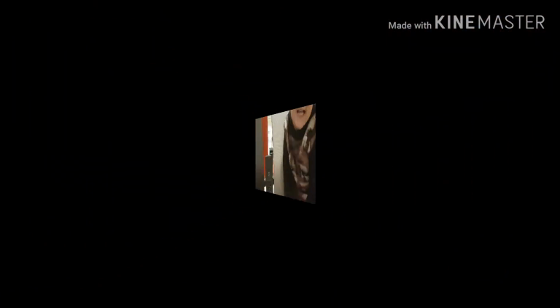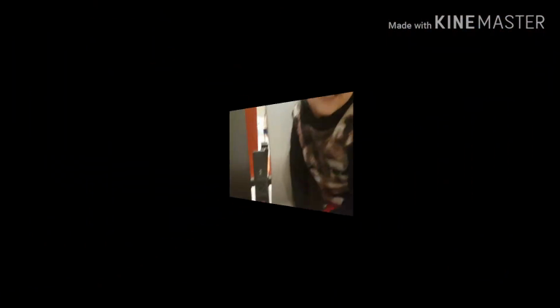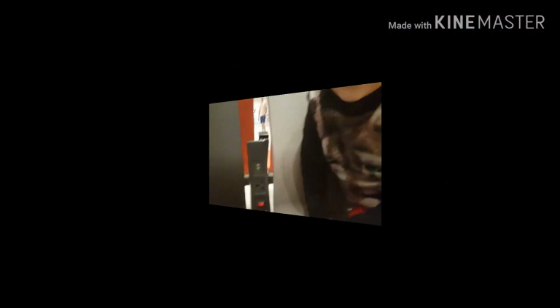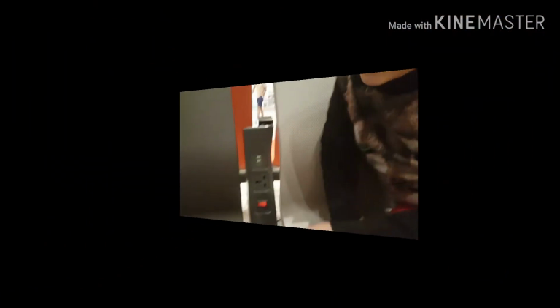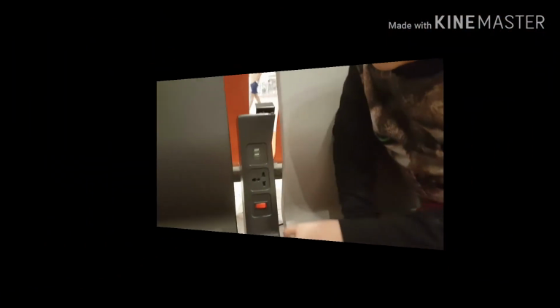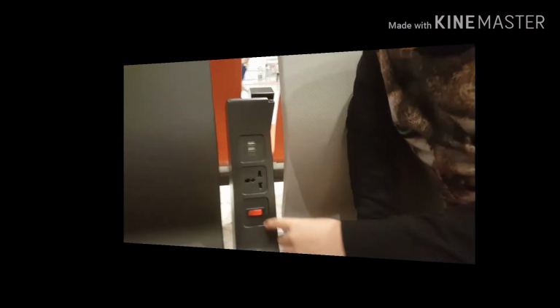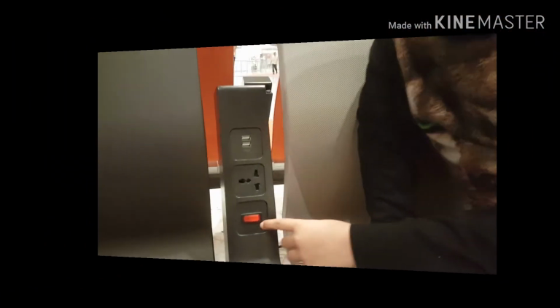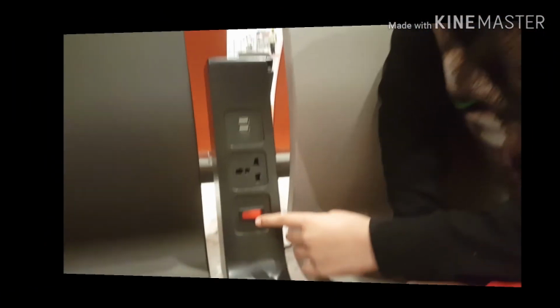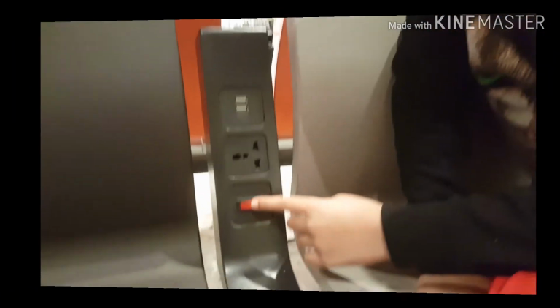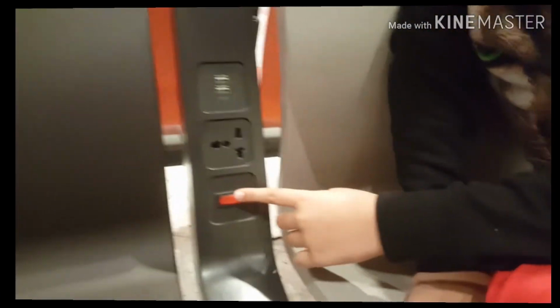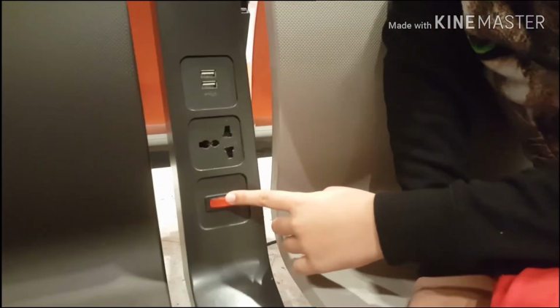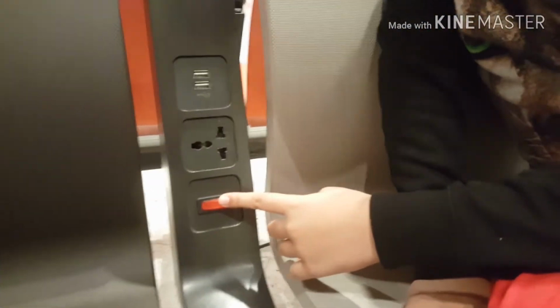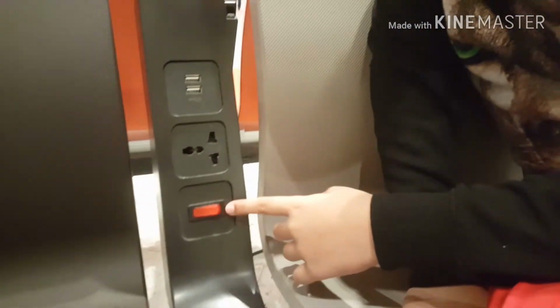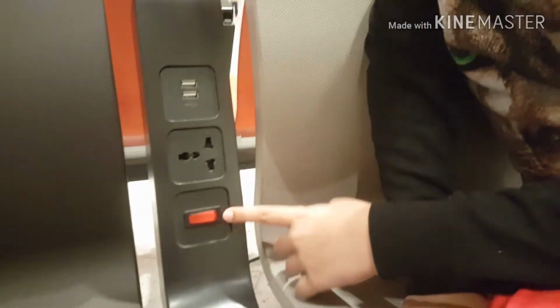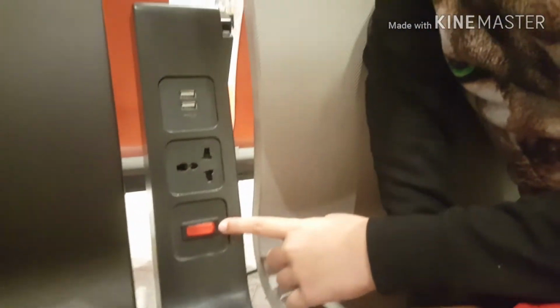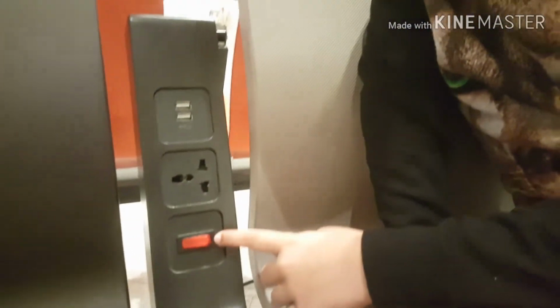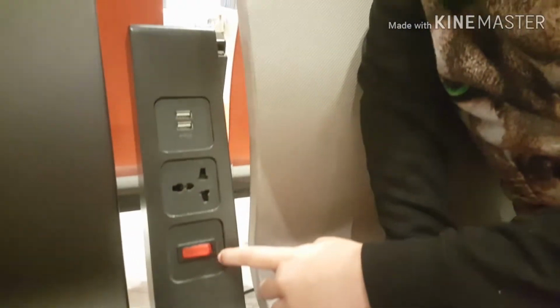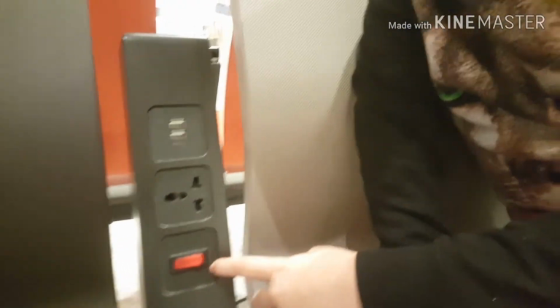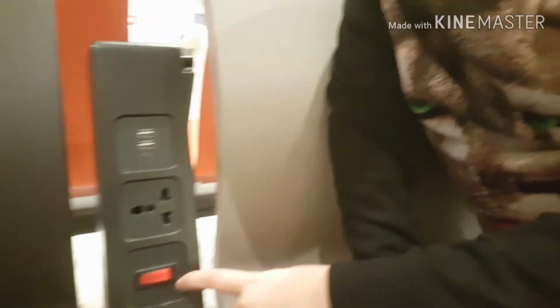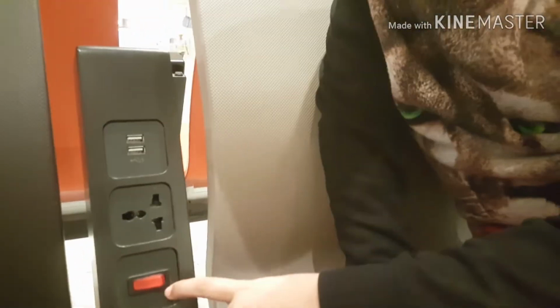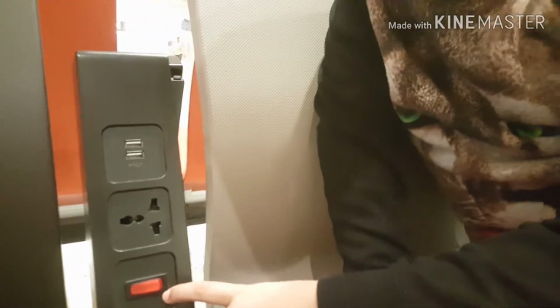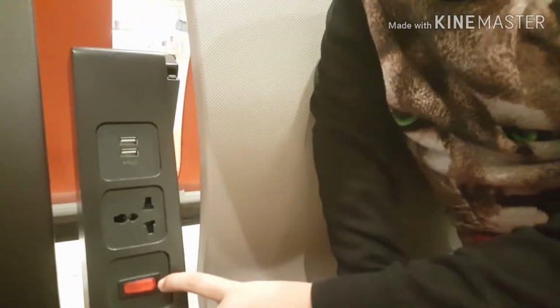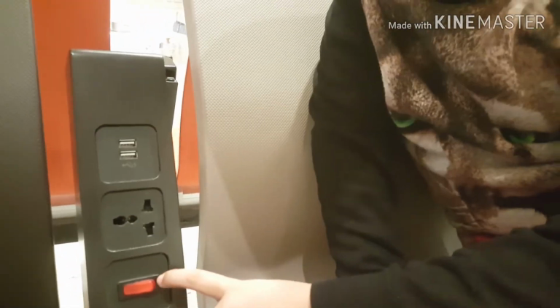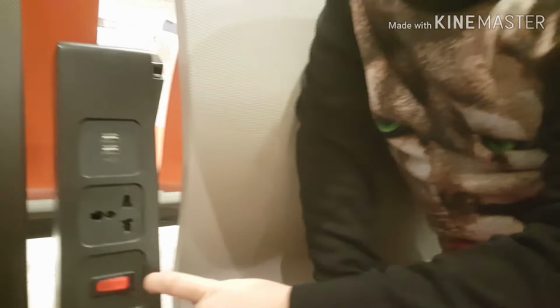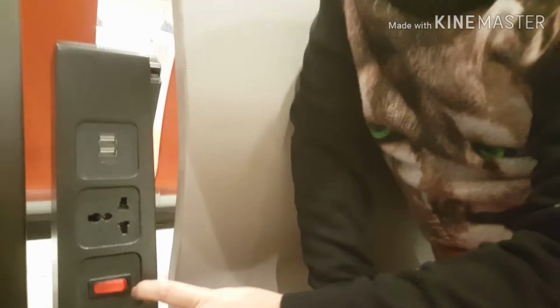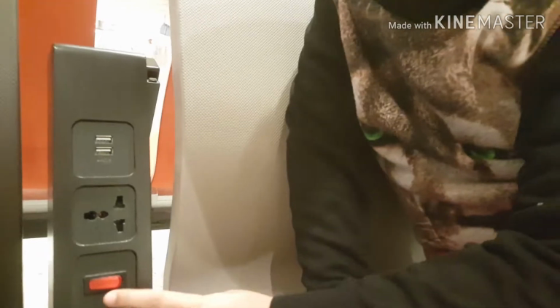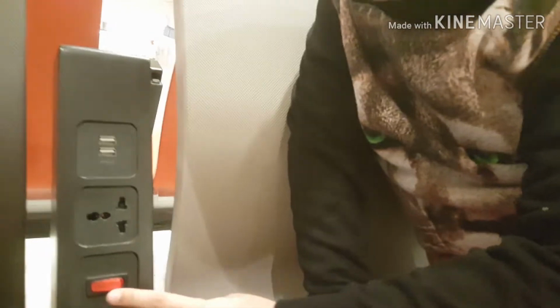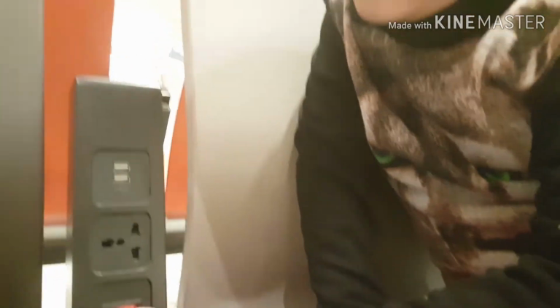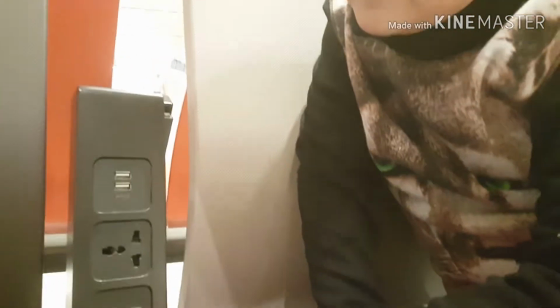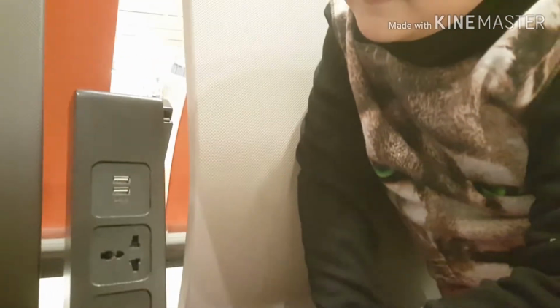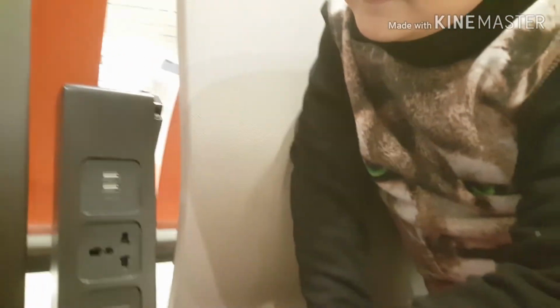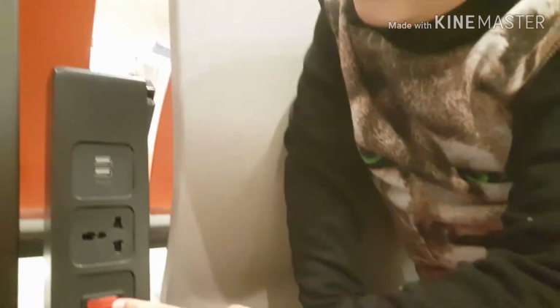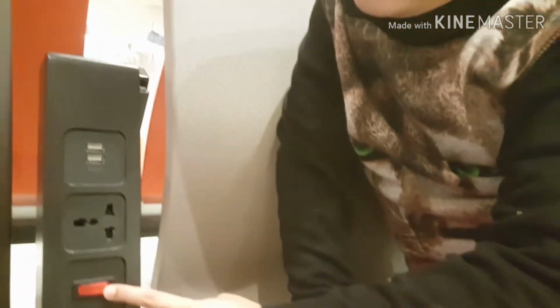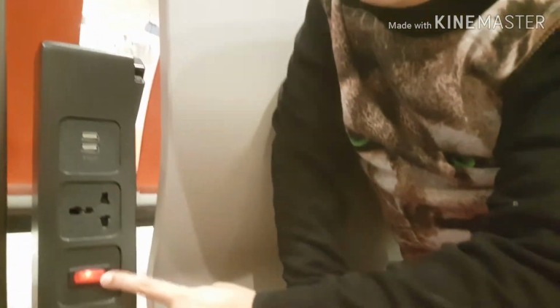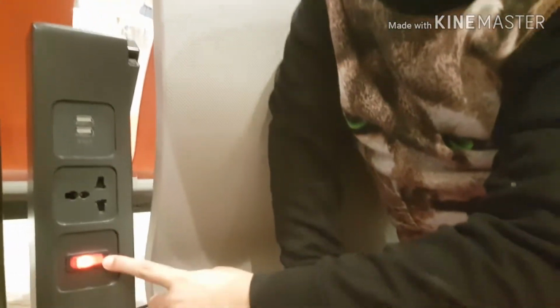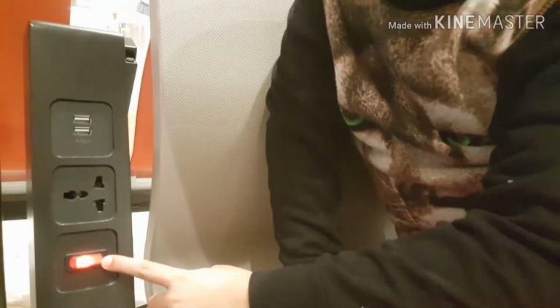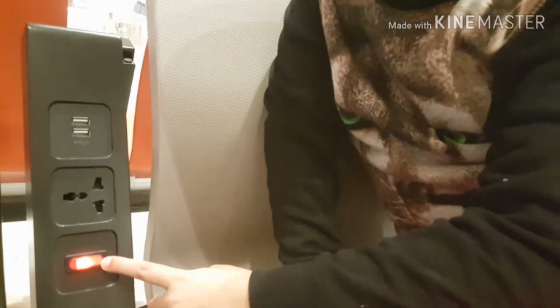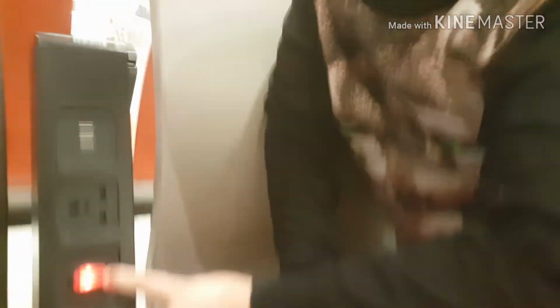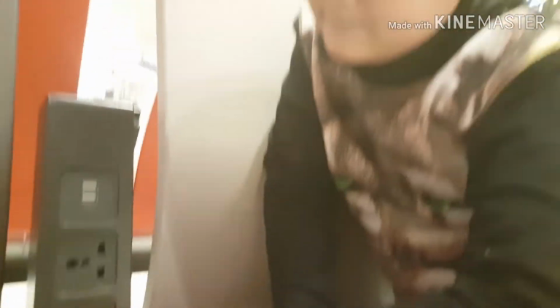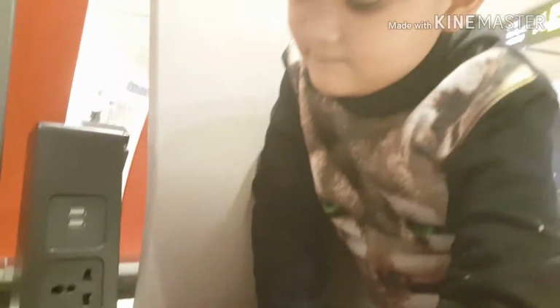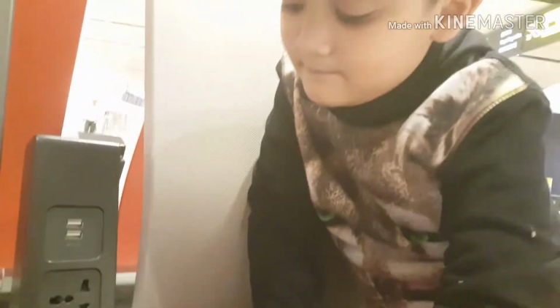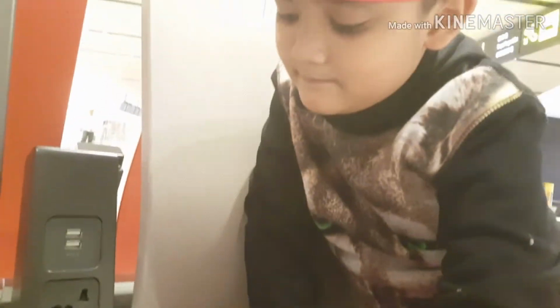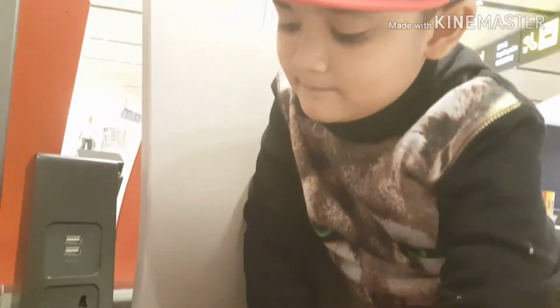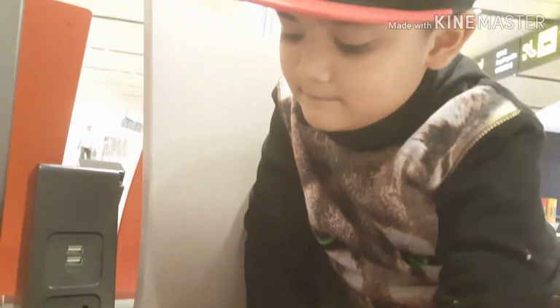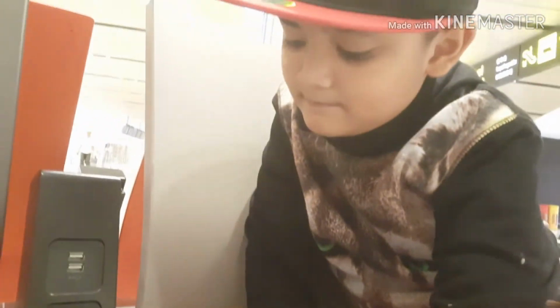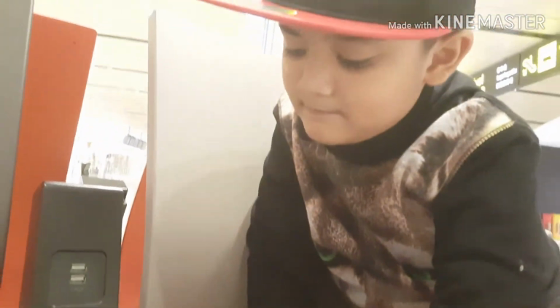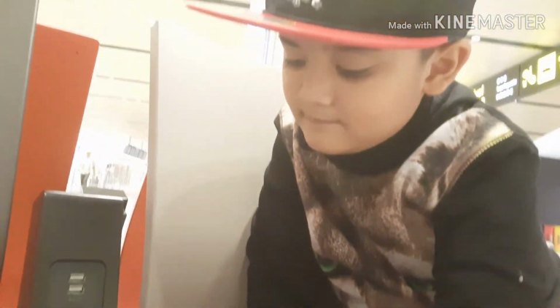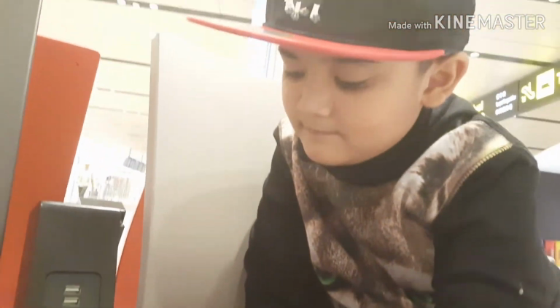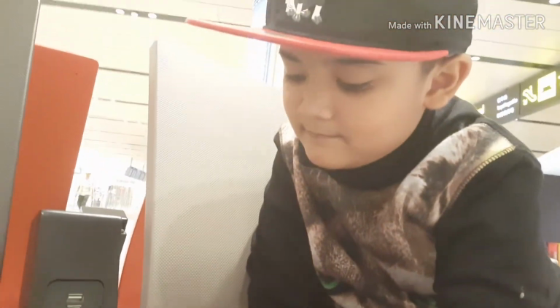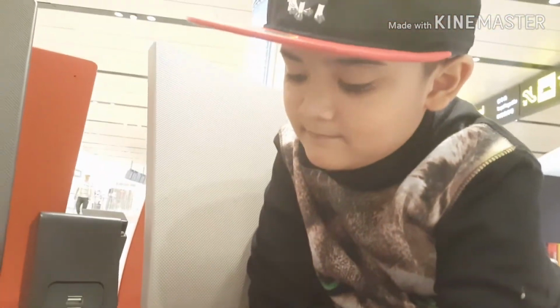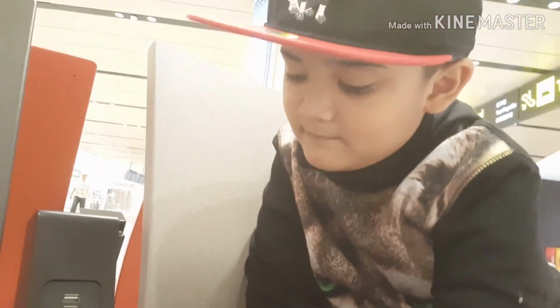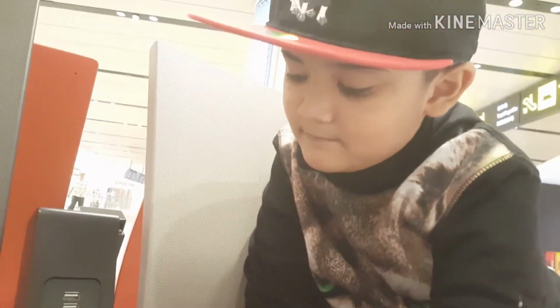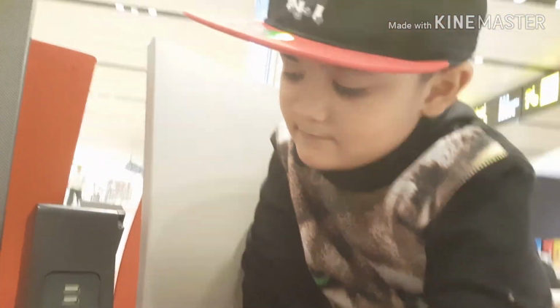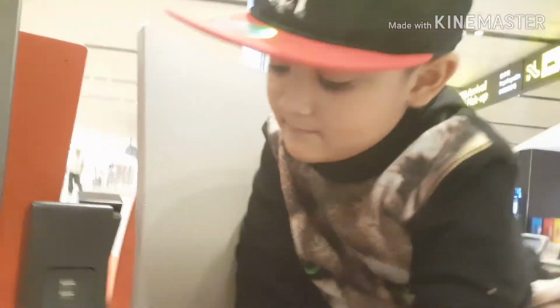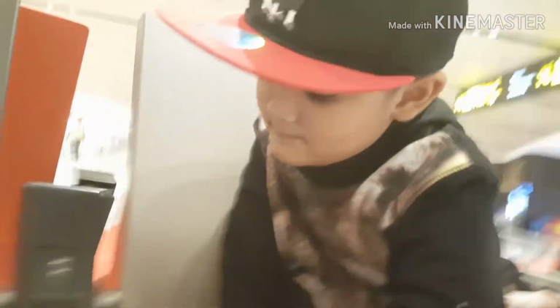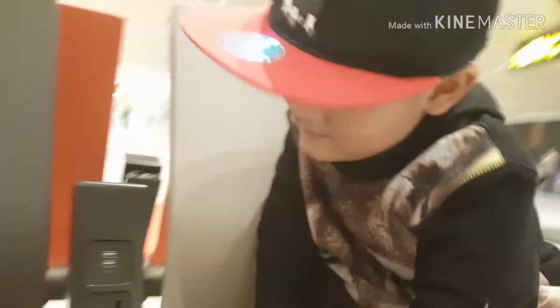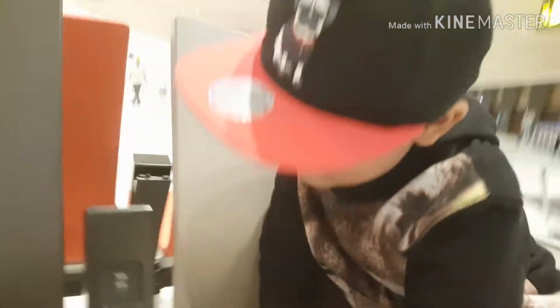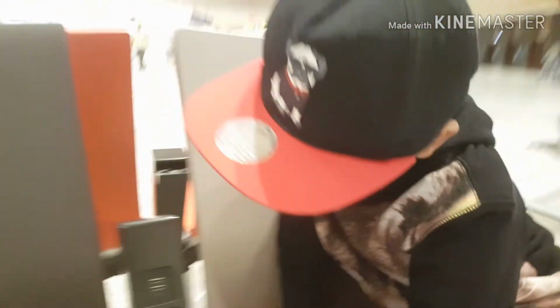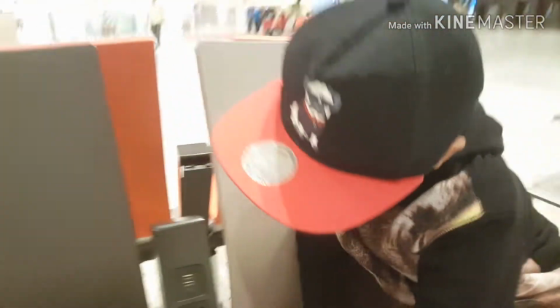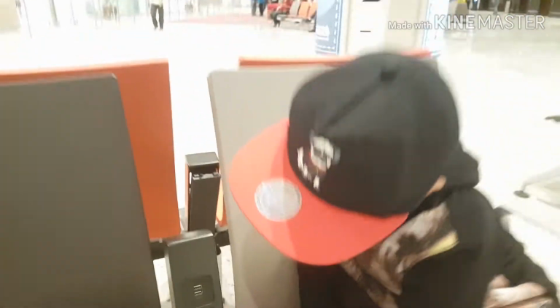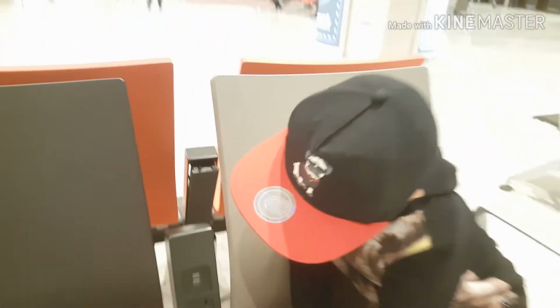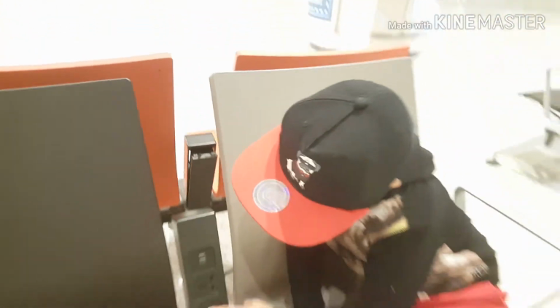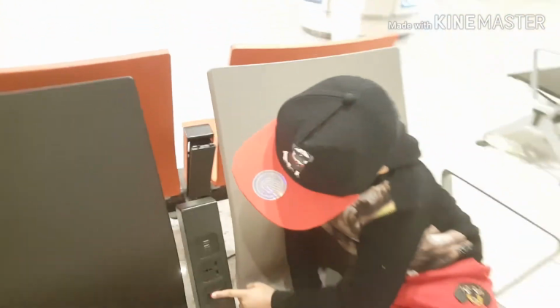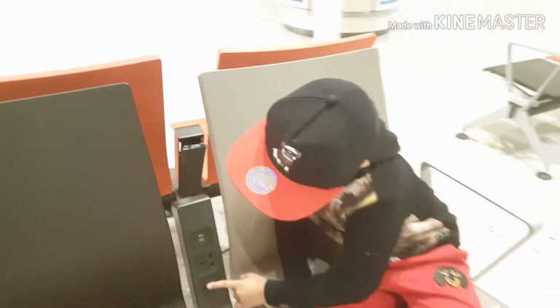Check out this guys — a charging seat if you want to charge any devices that are almost low battery.